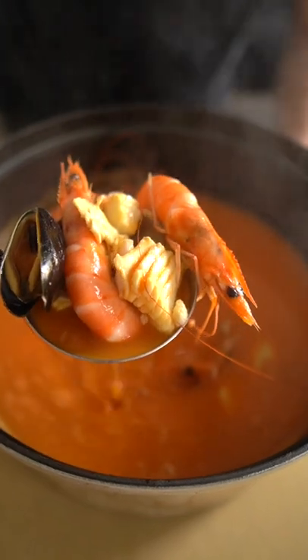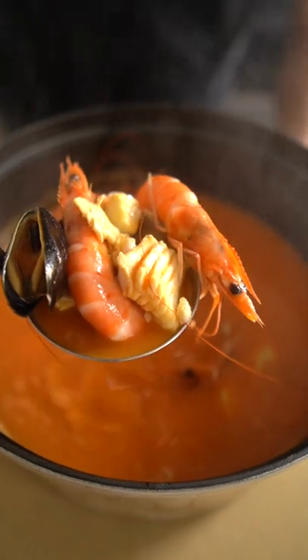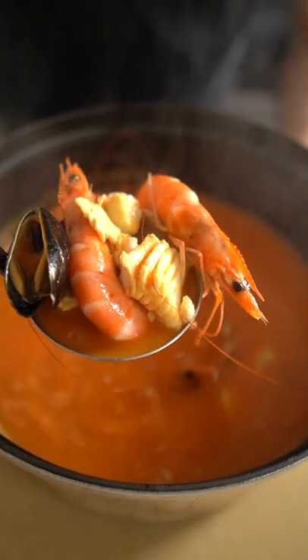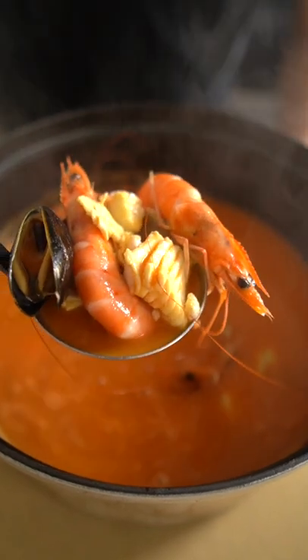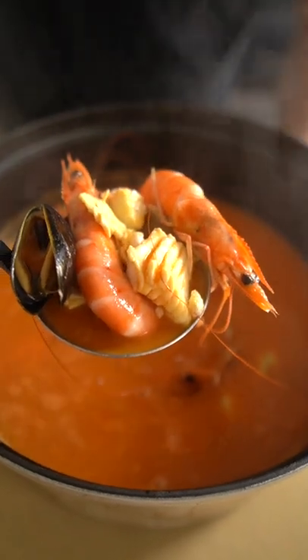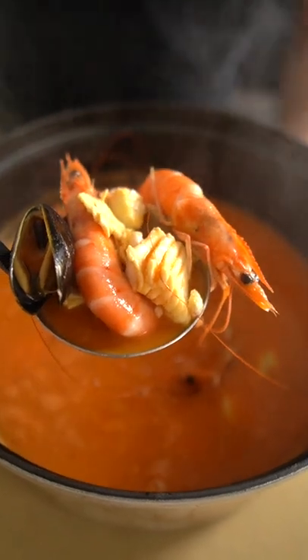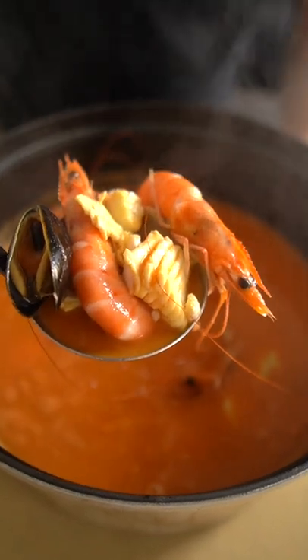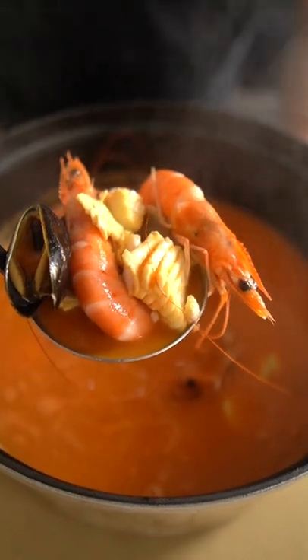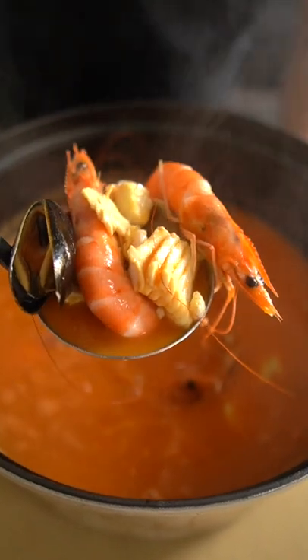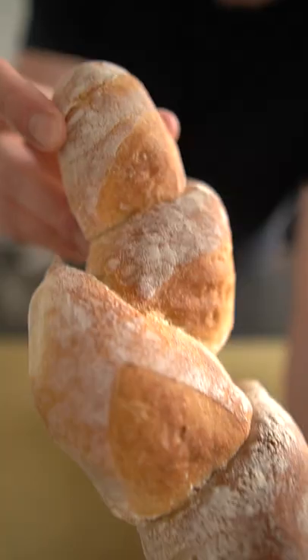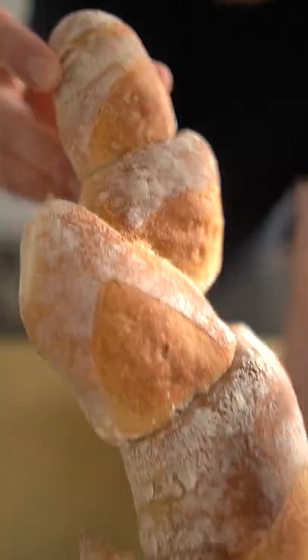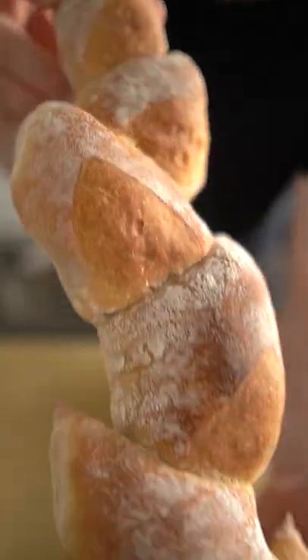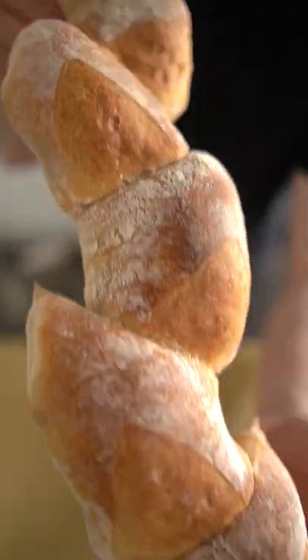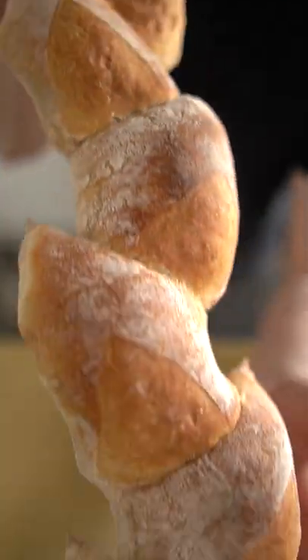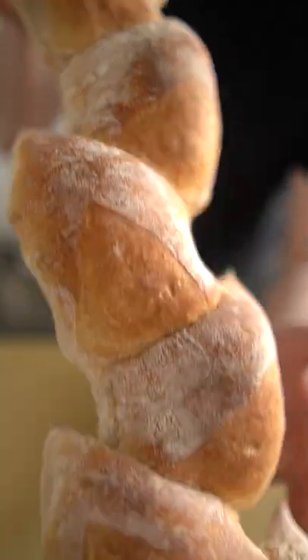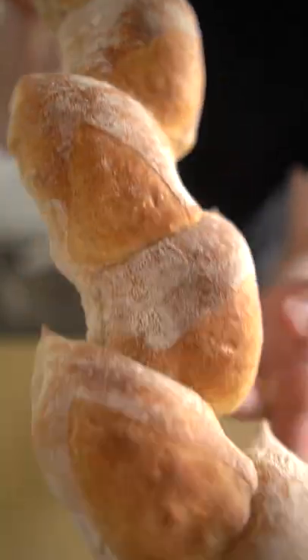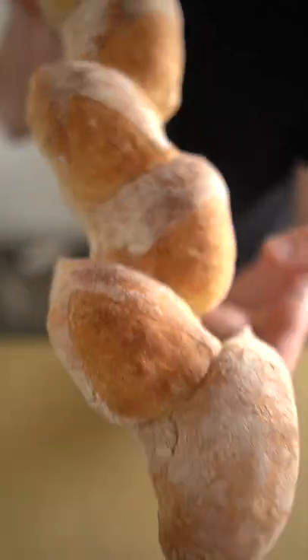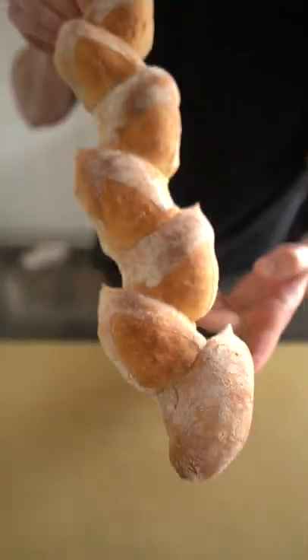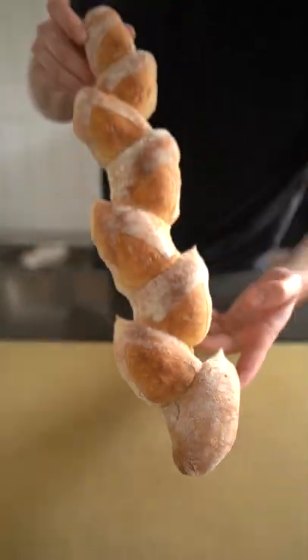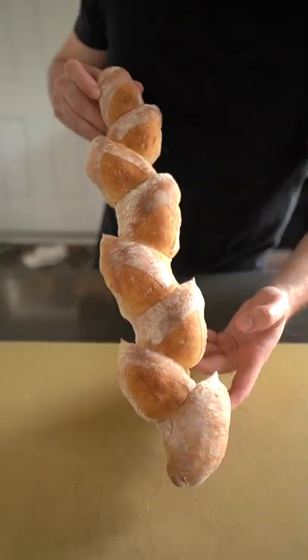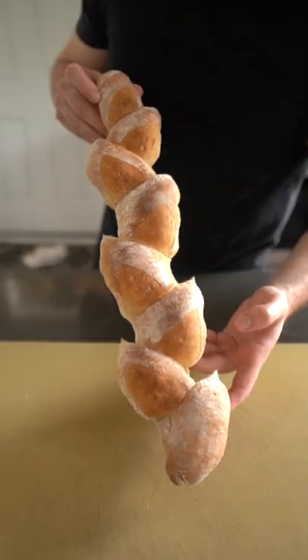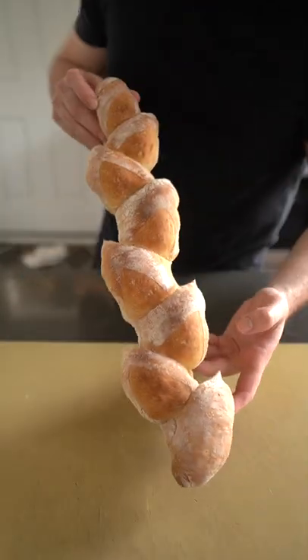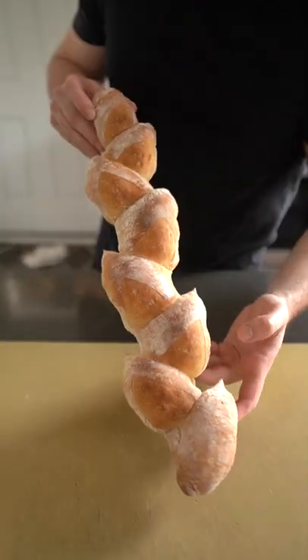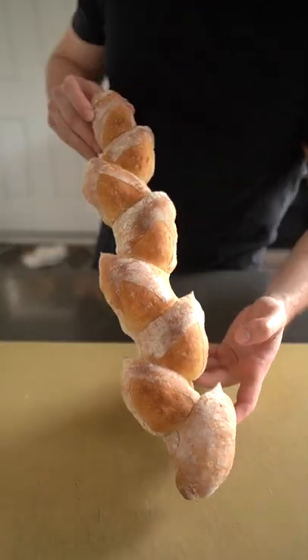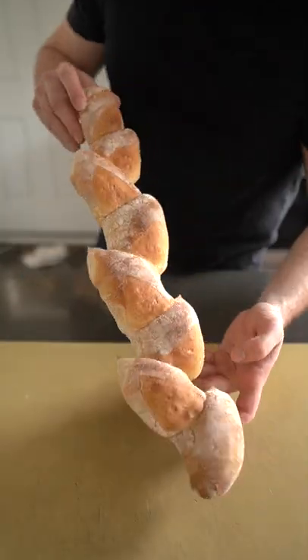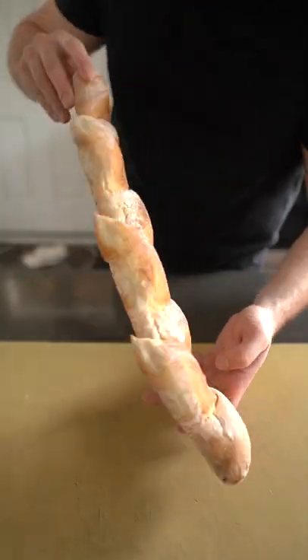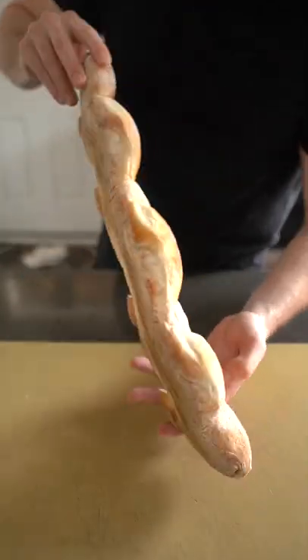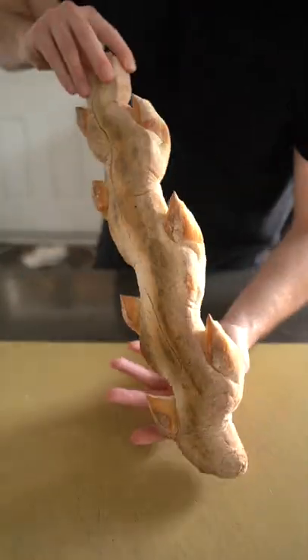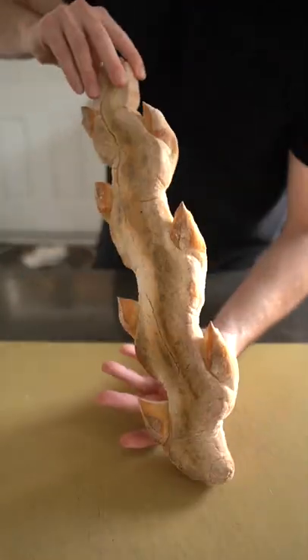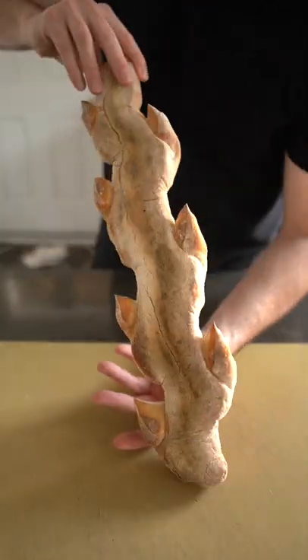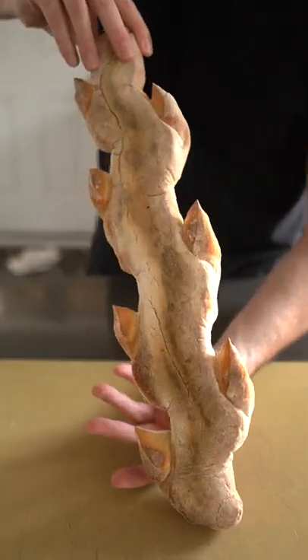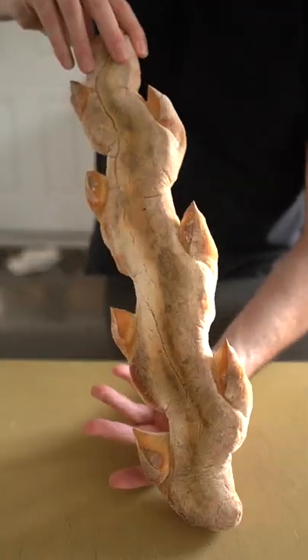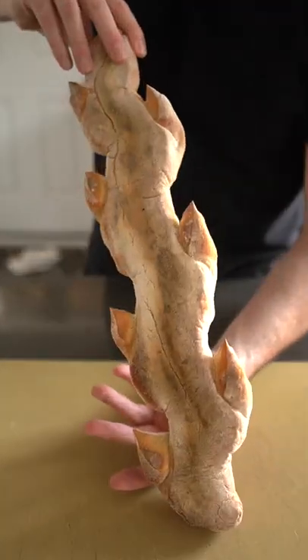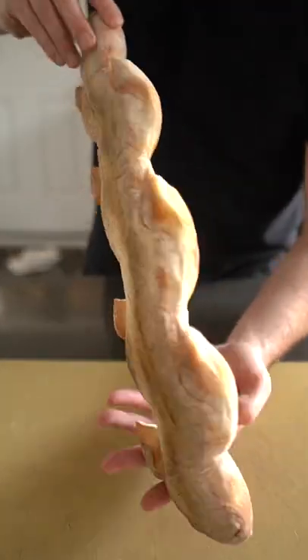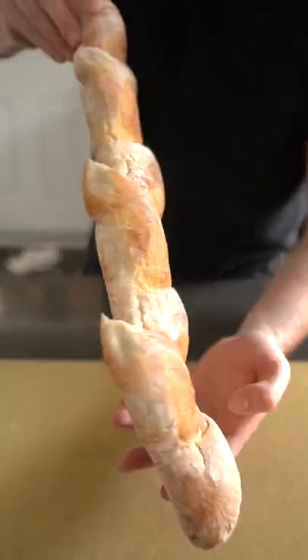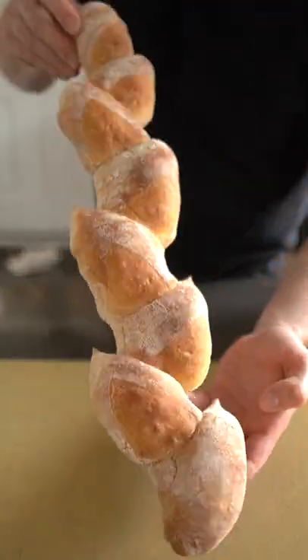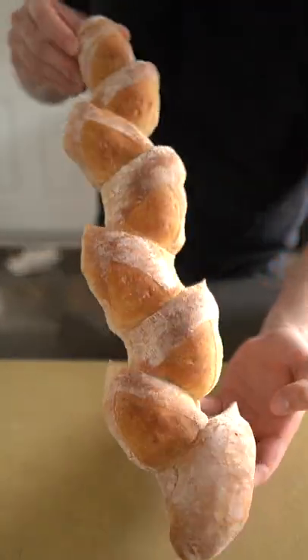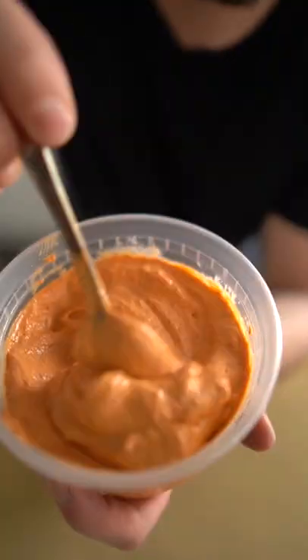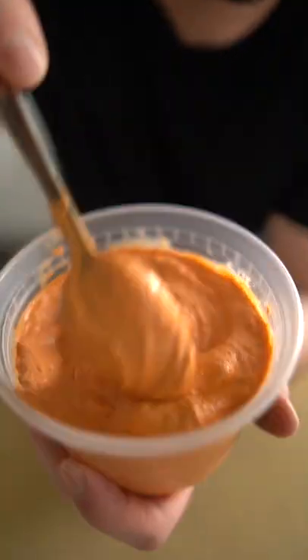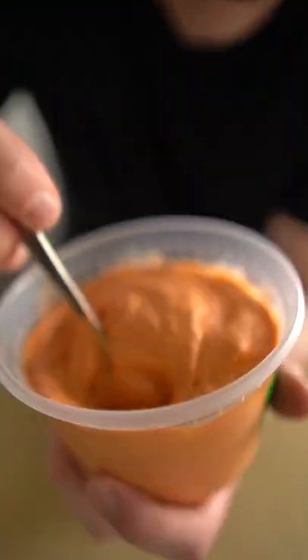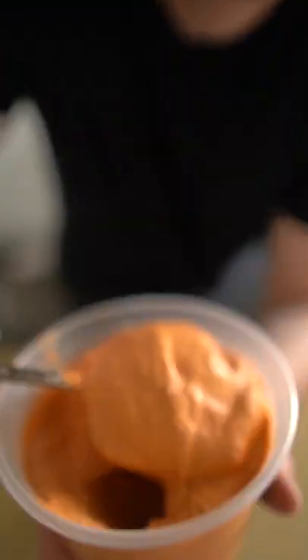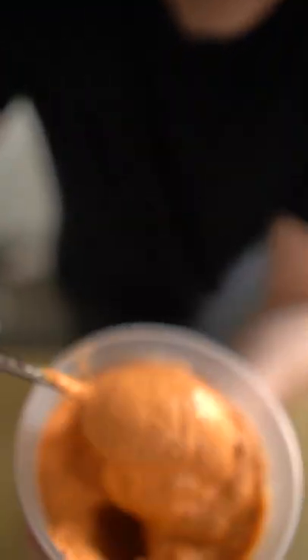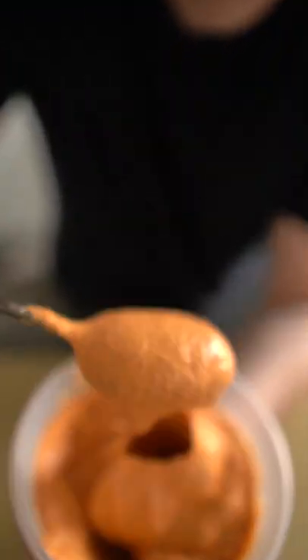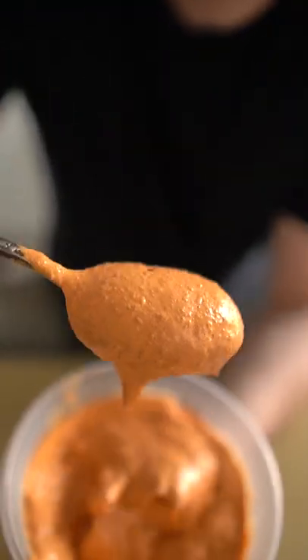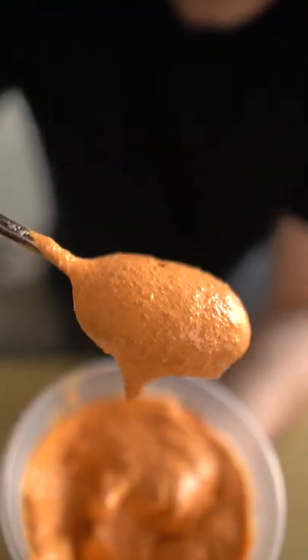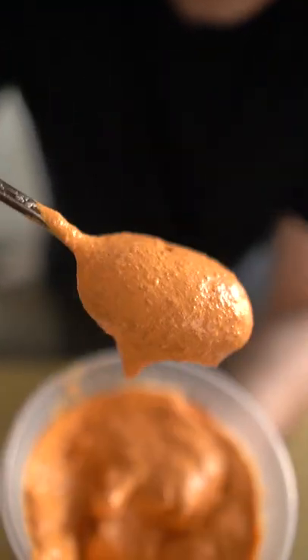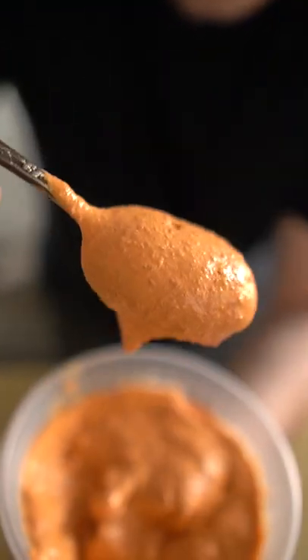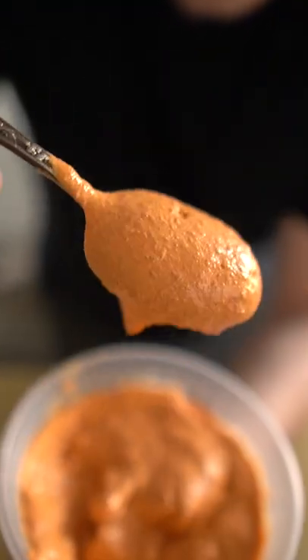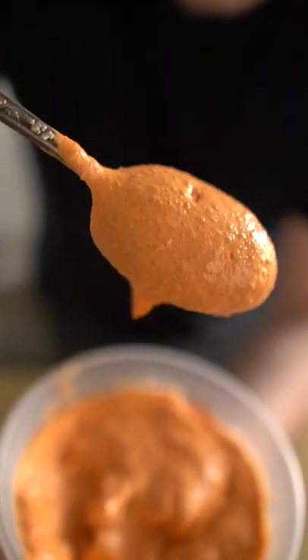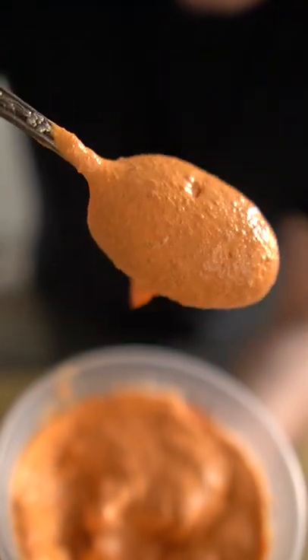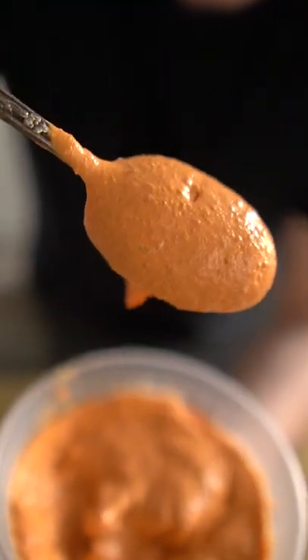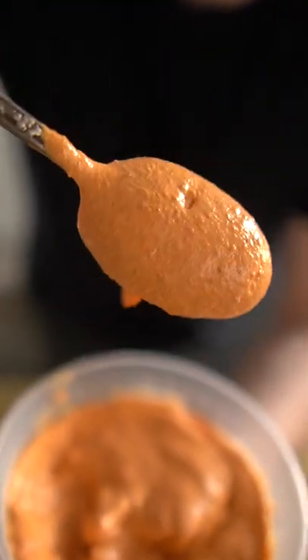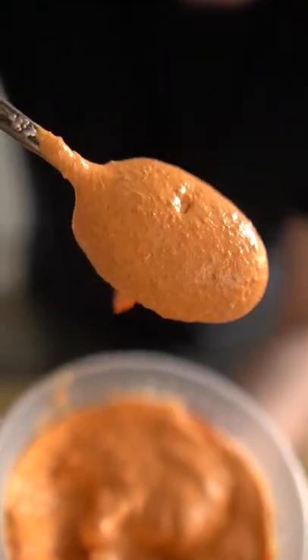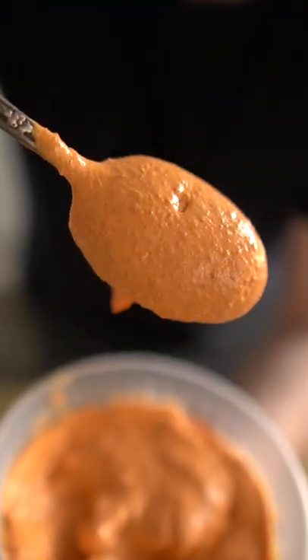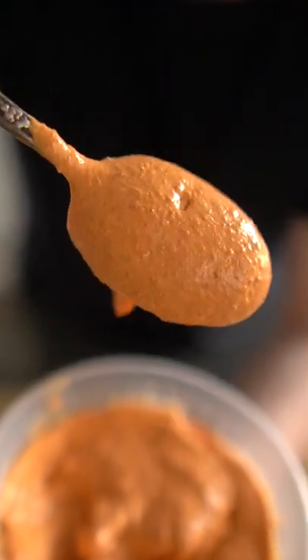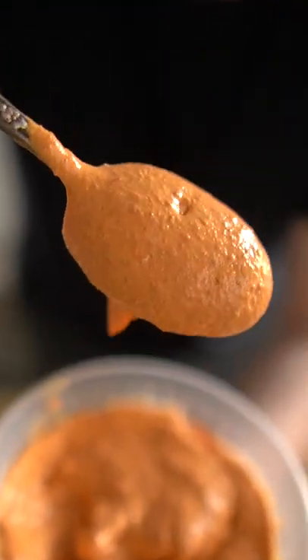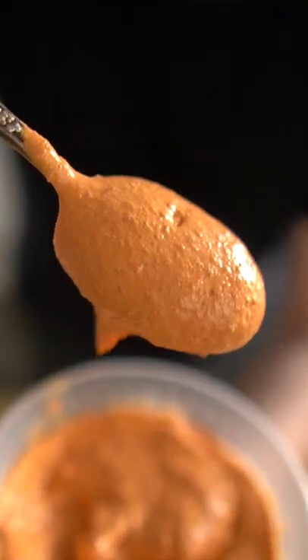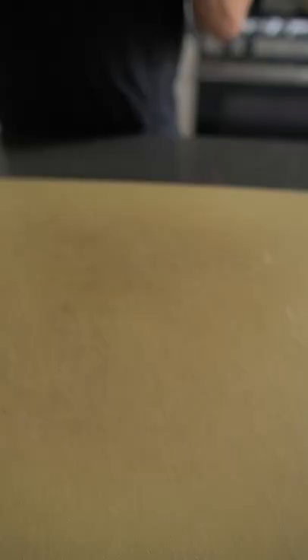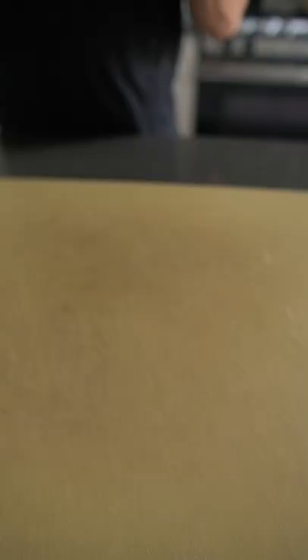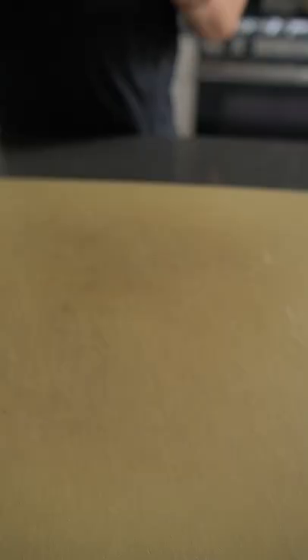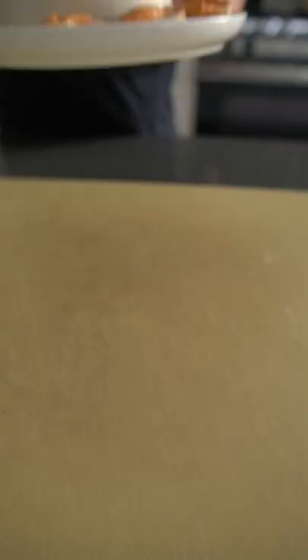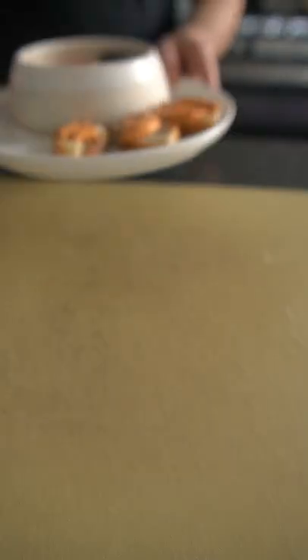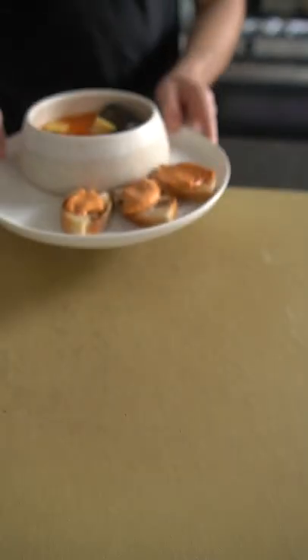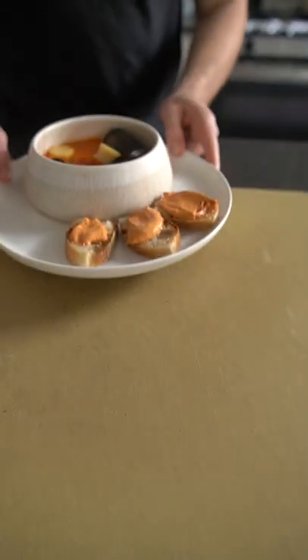Pop whatever seafood you want in this — just bring the broth up to a simmer and drop the fish in, in order based on cooking times.